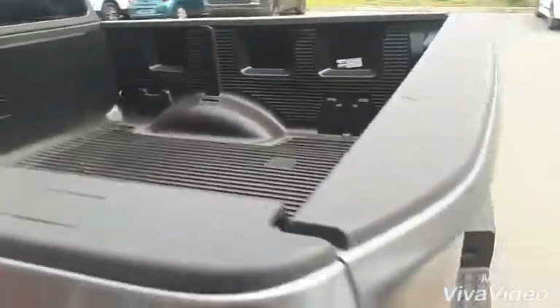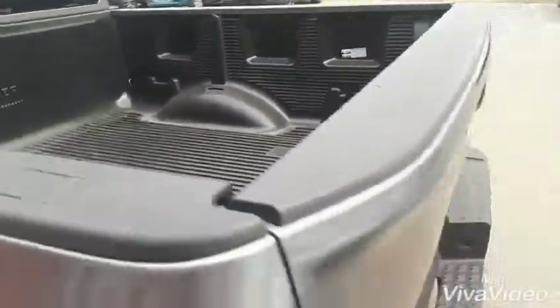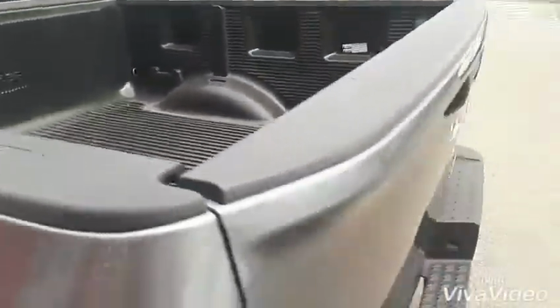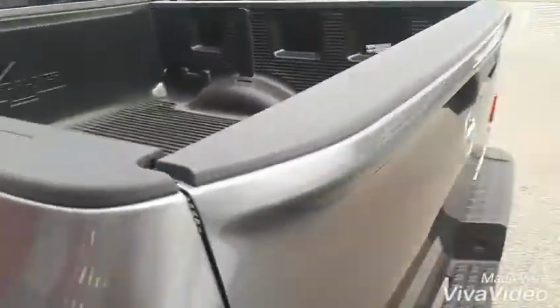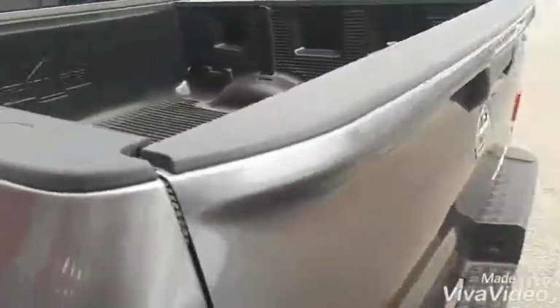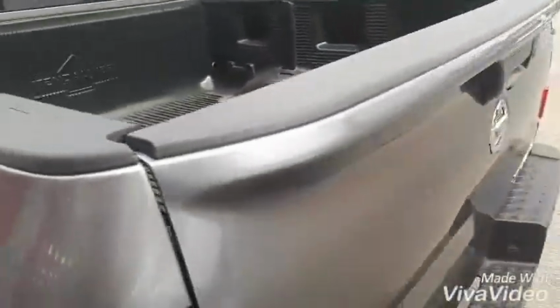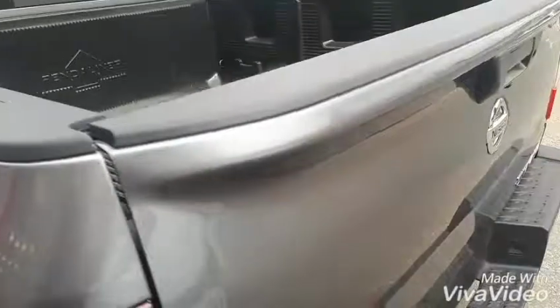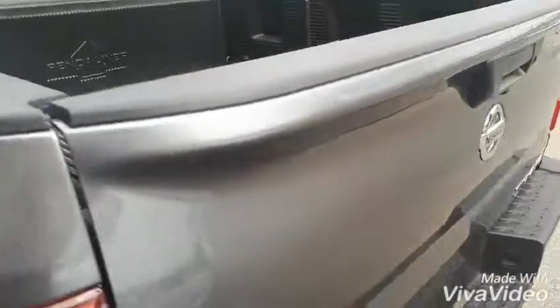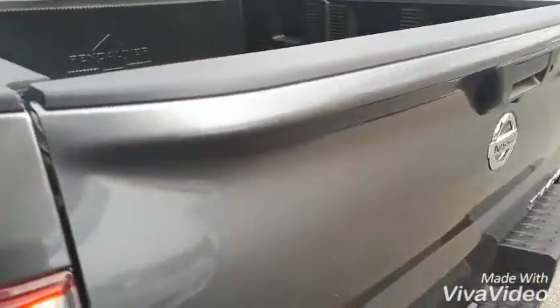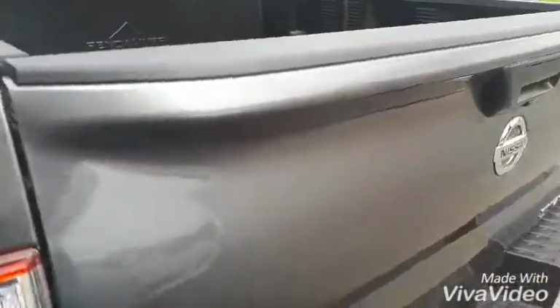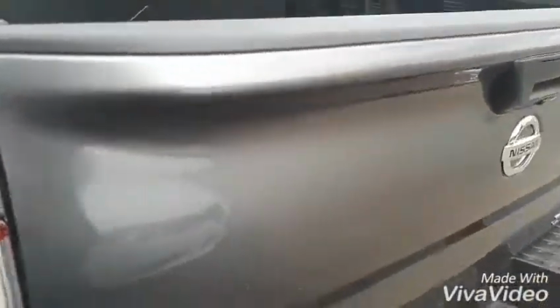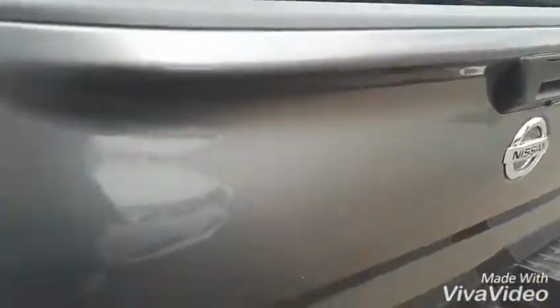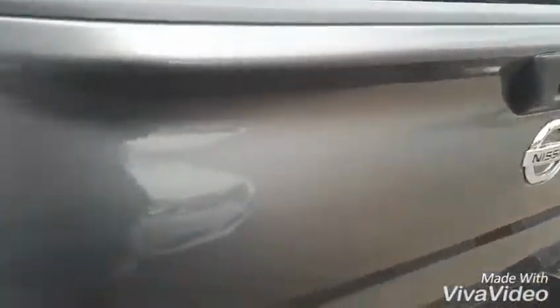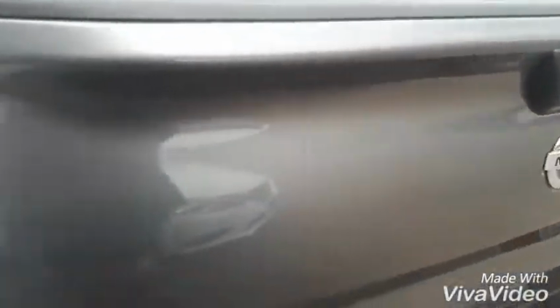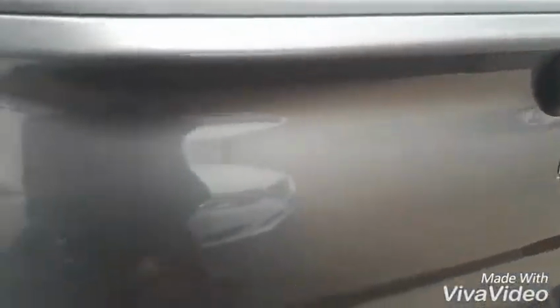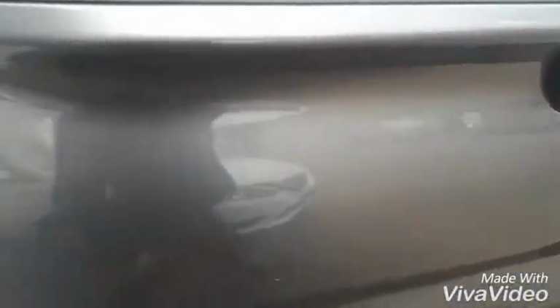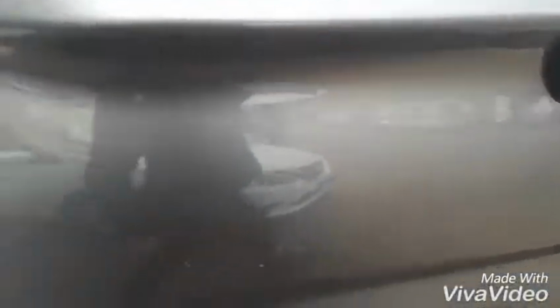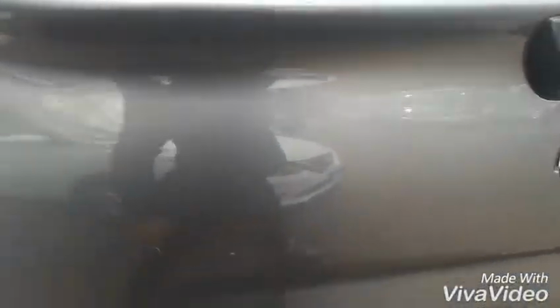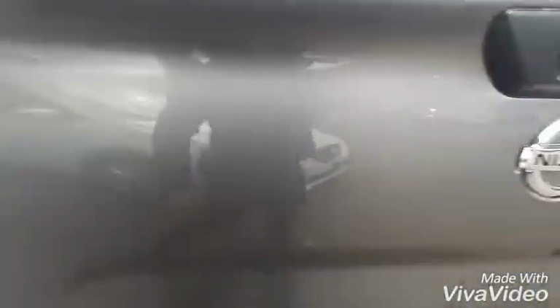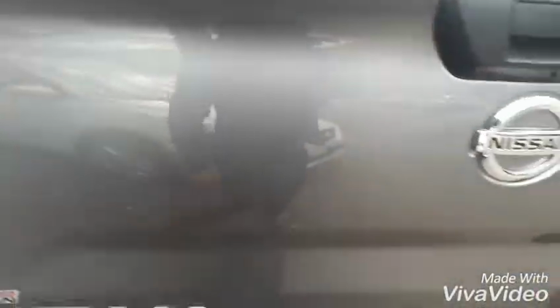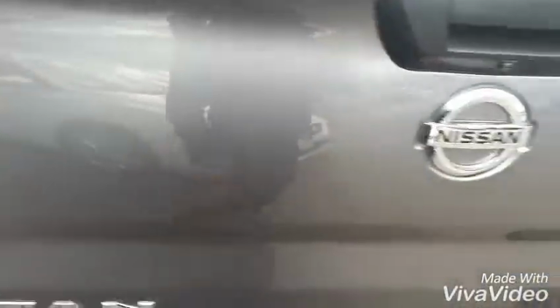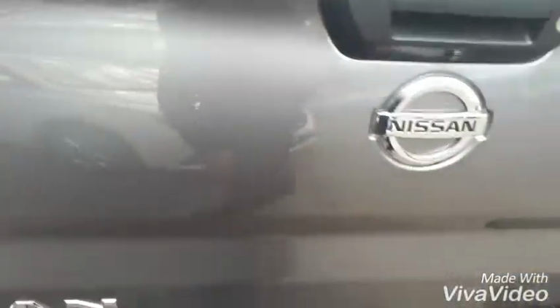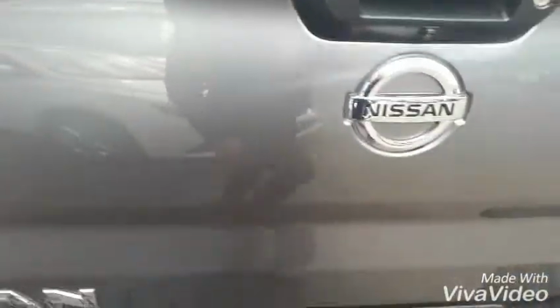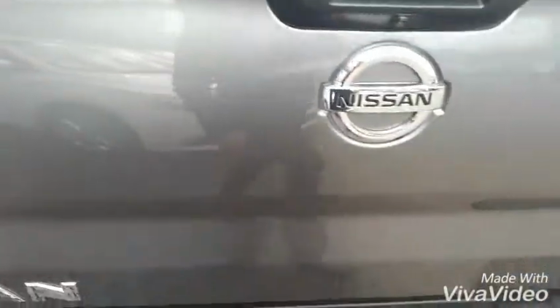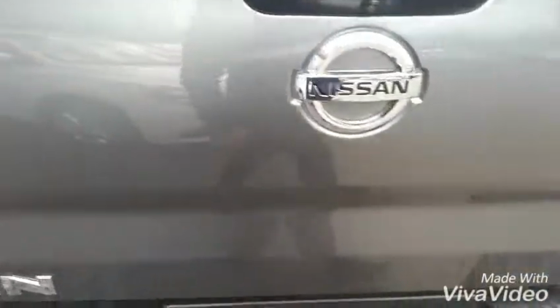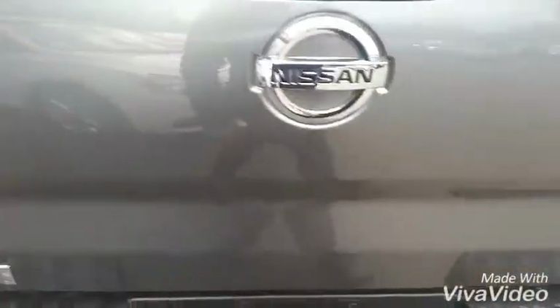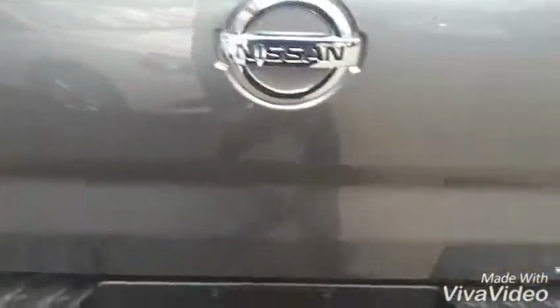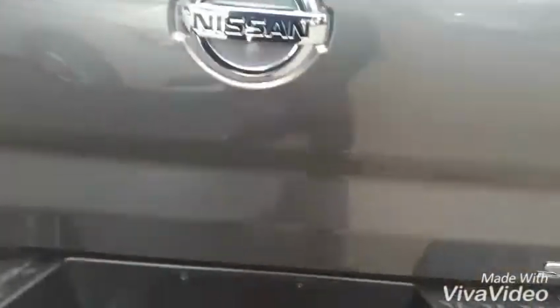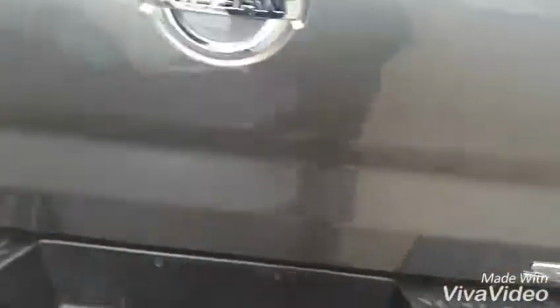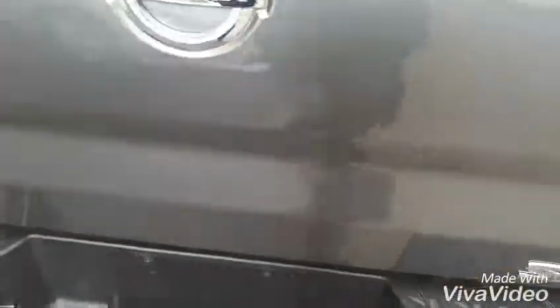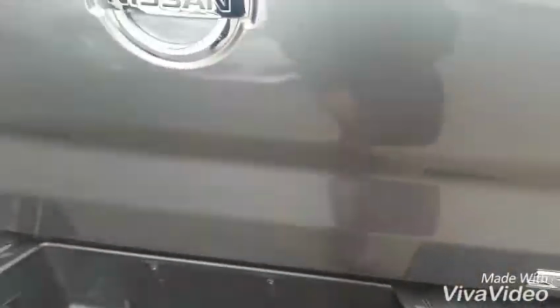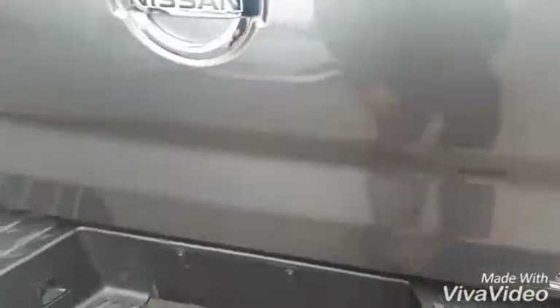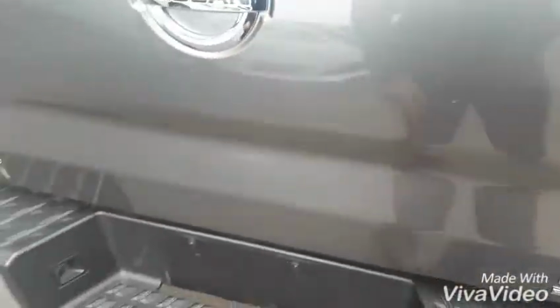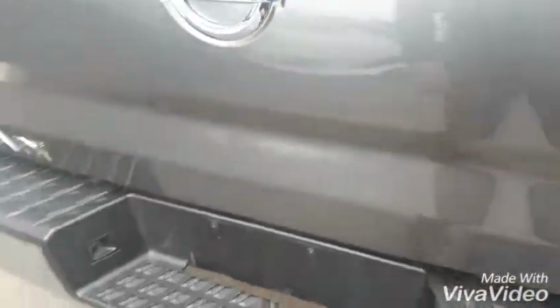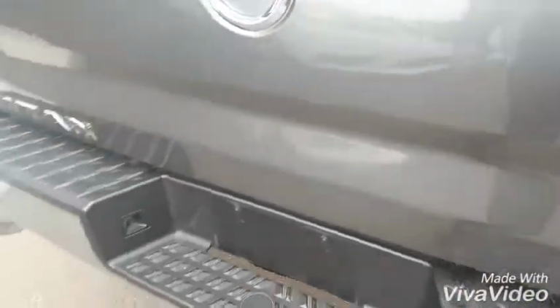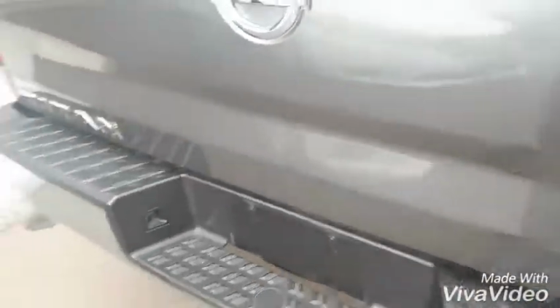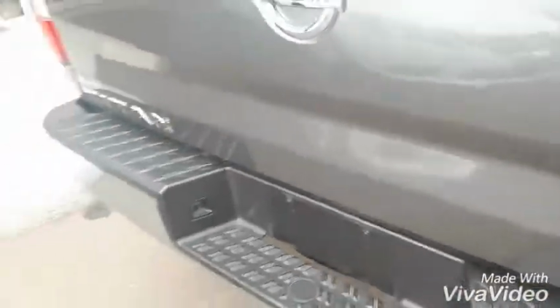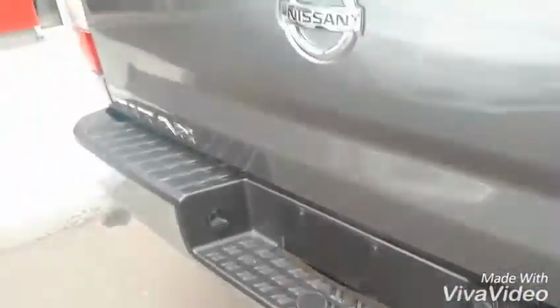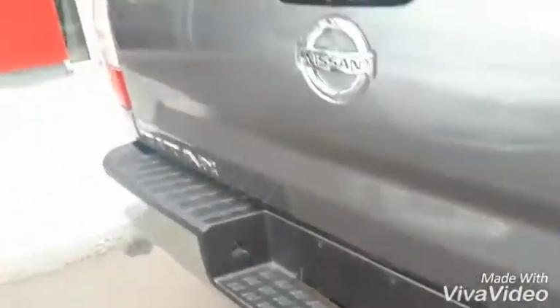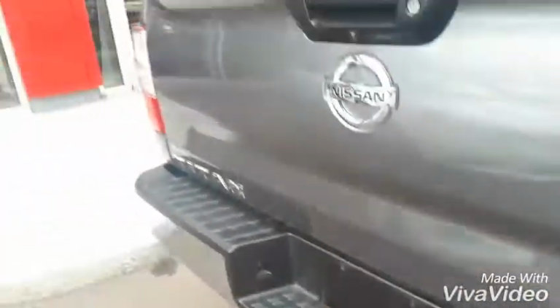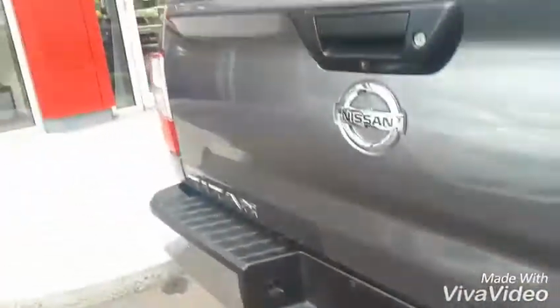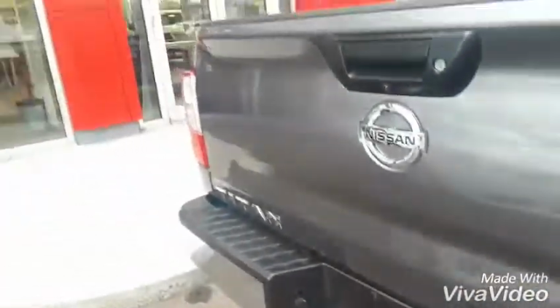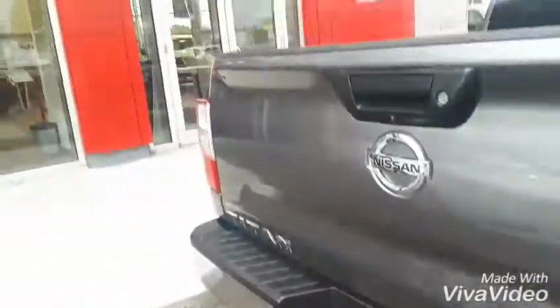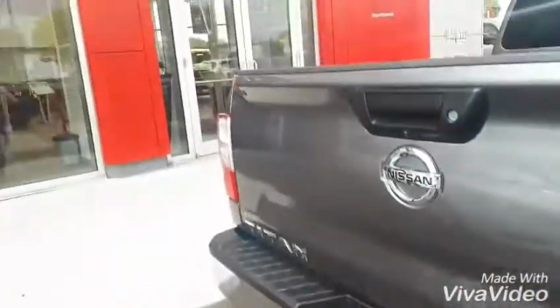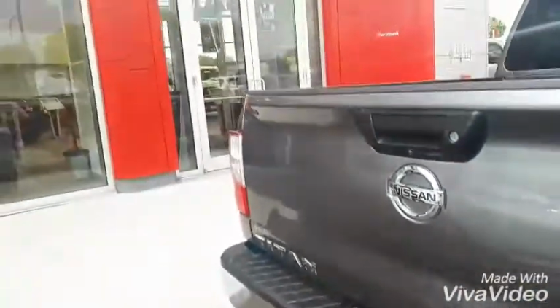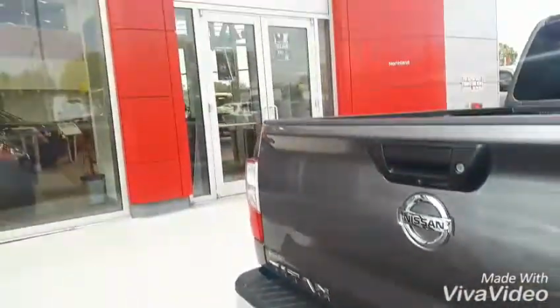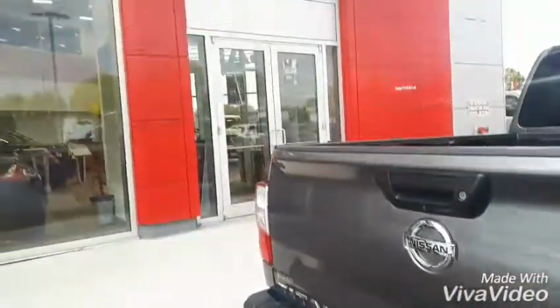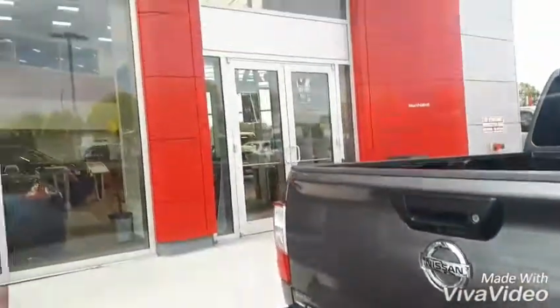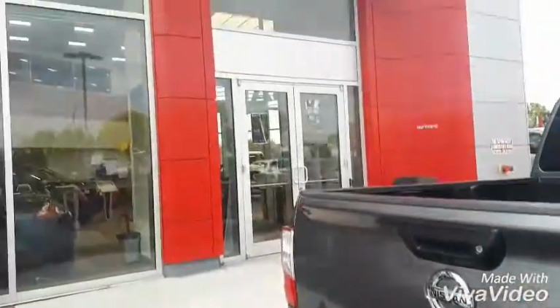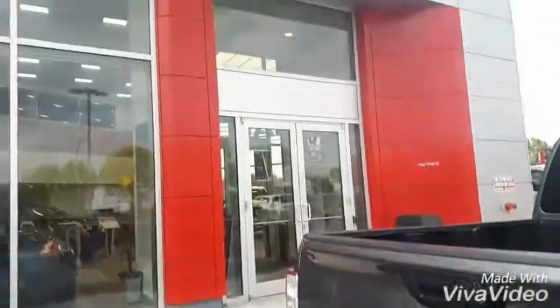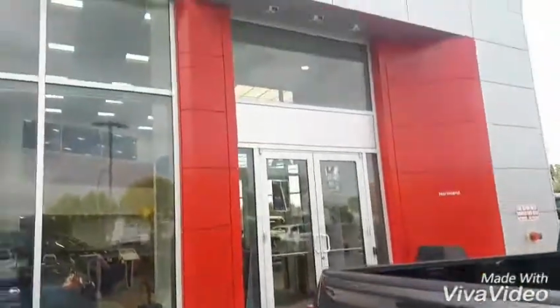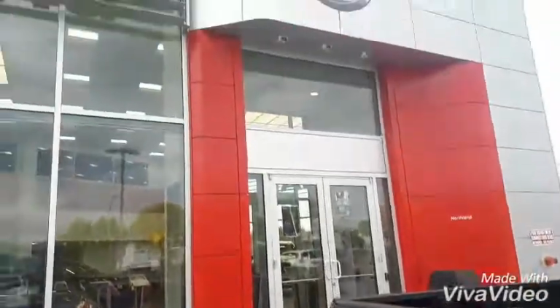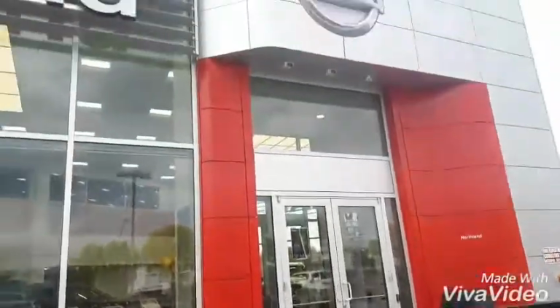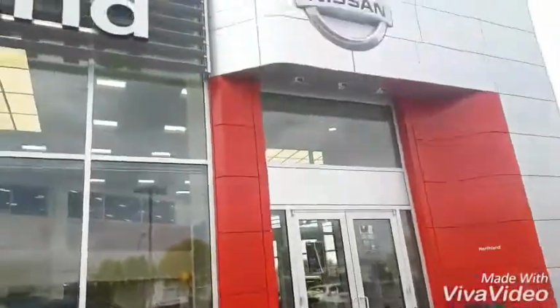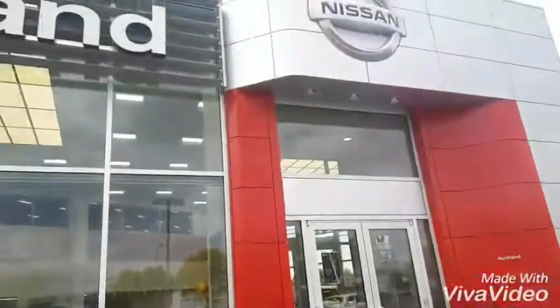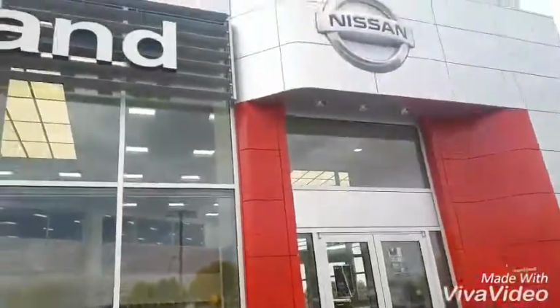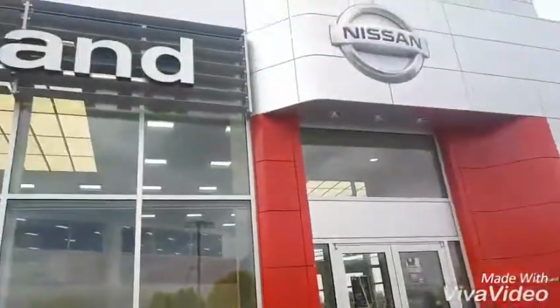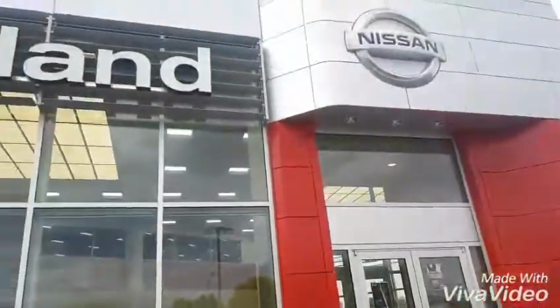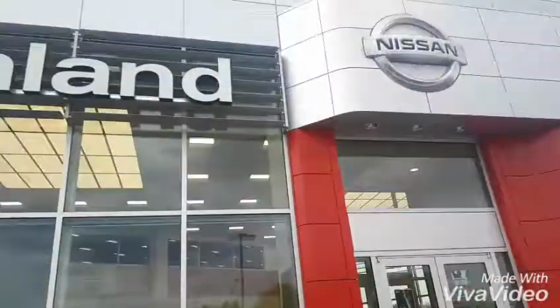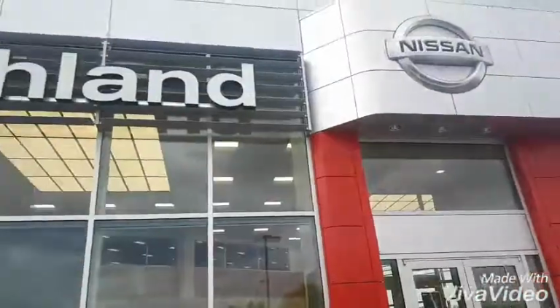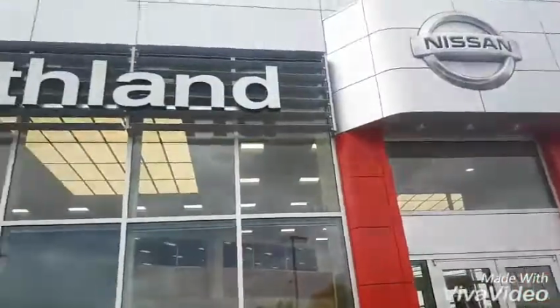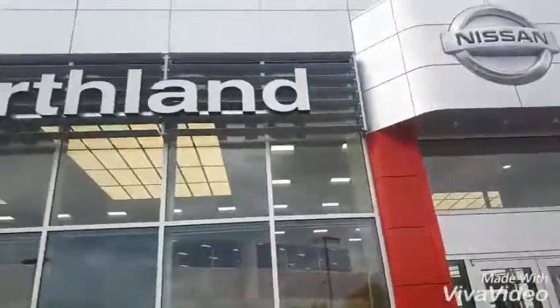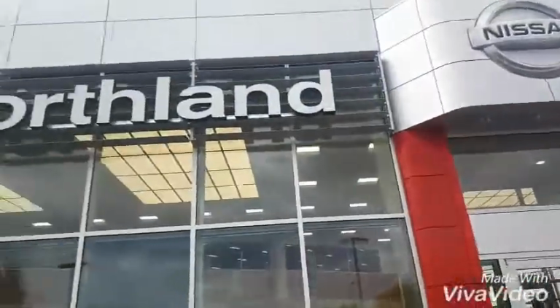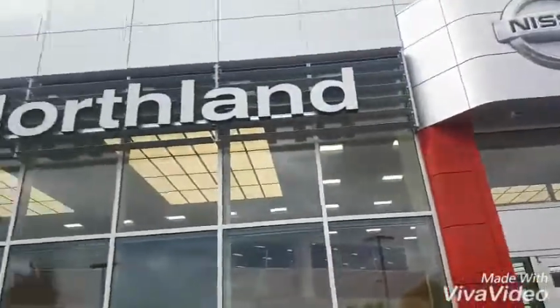If you have any more questions or you wanted to come take it out for a test drive, please feel free to come on down or give us a call at Northland Nissan.